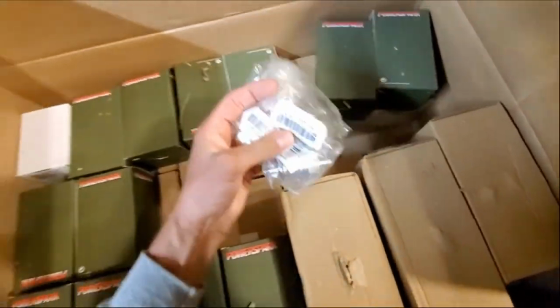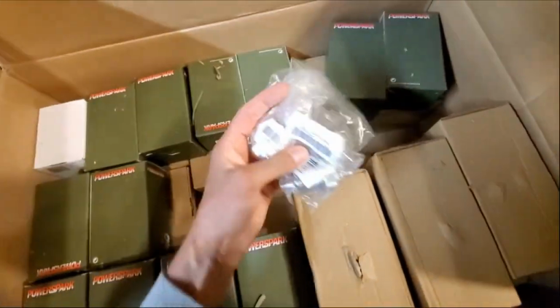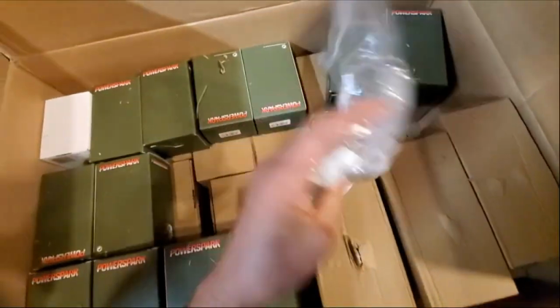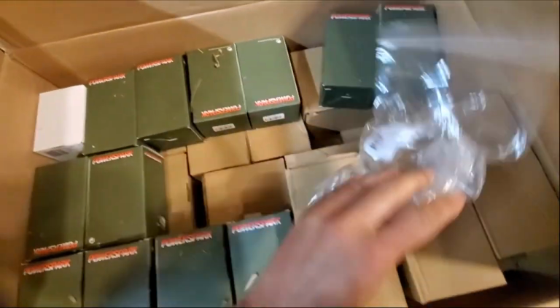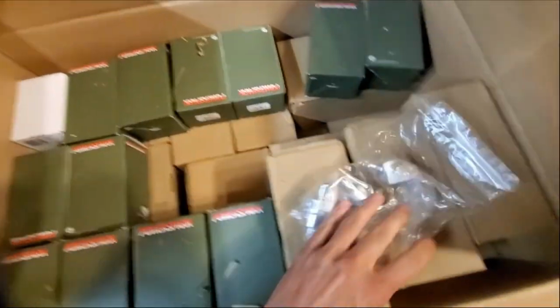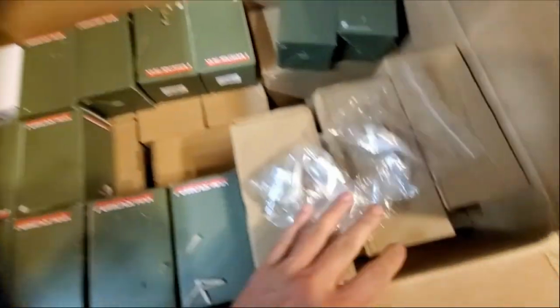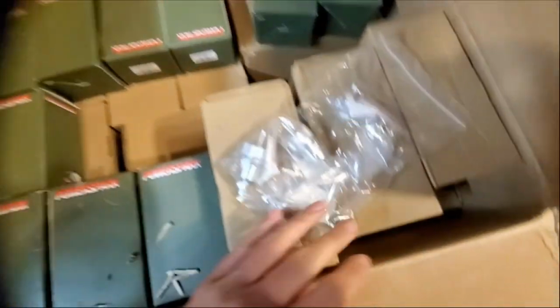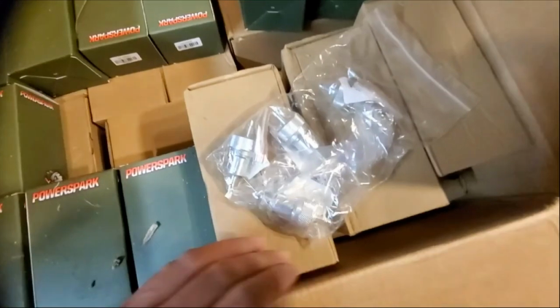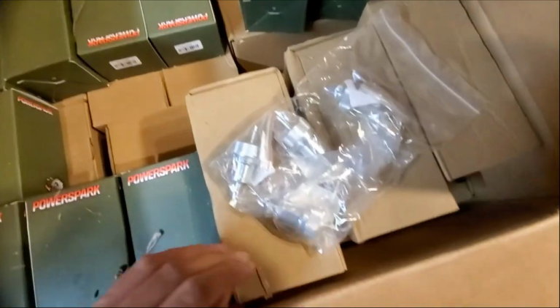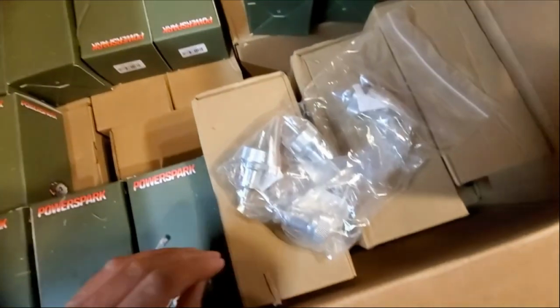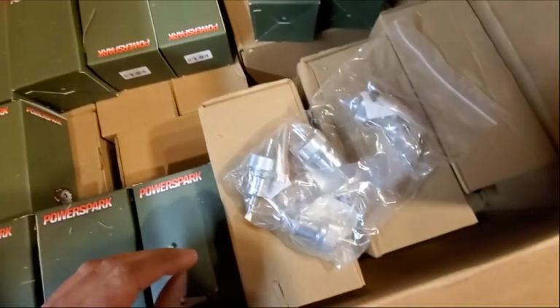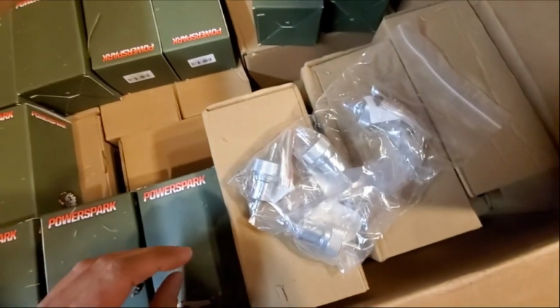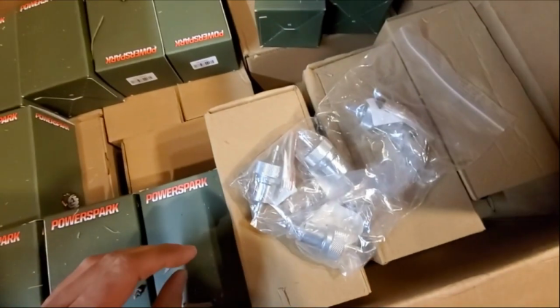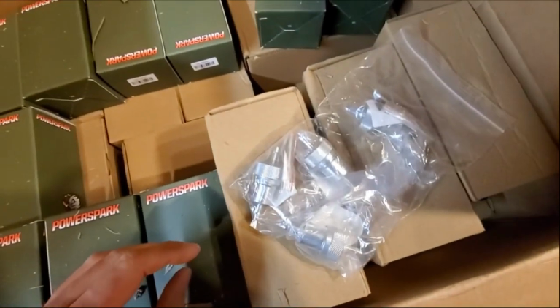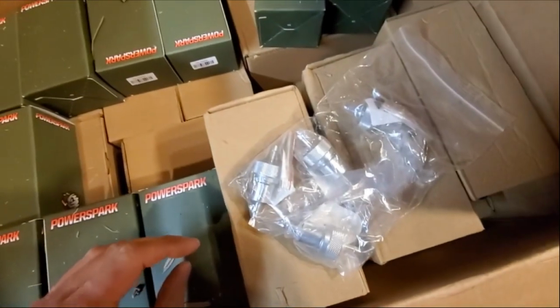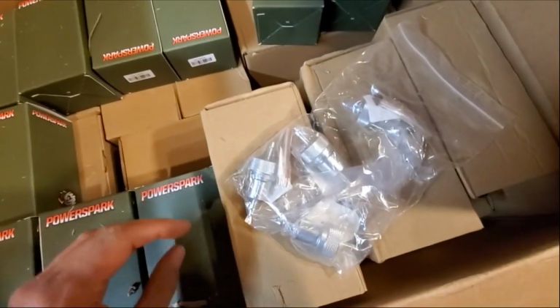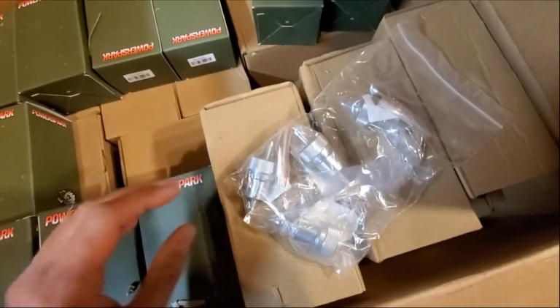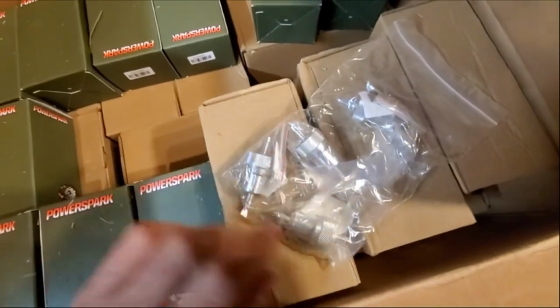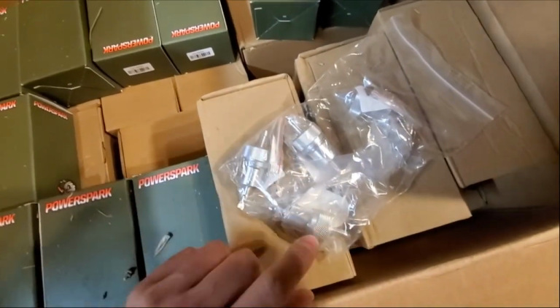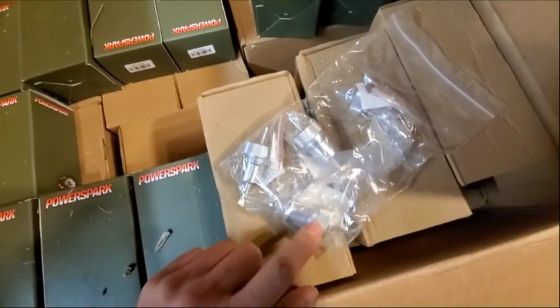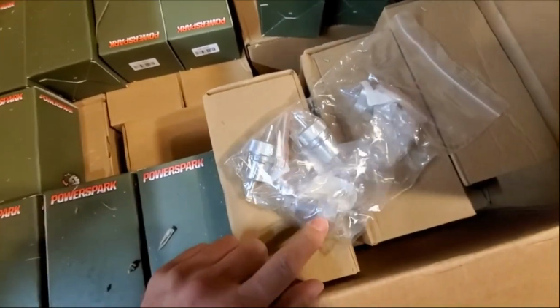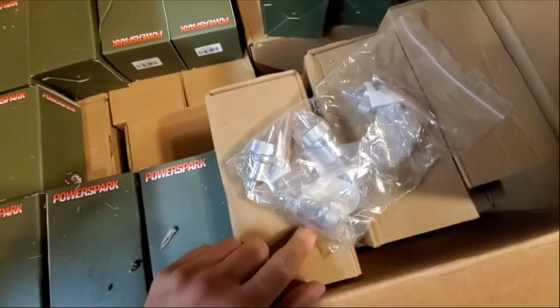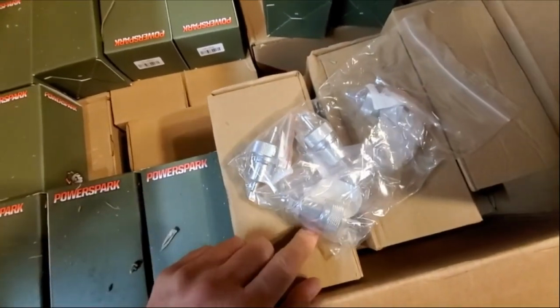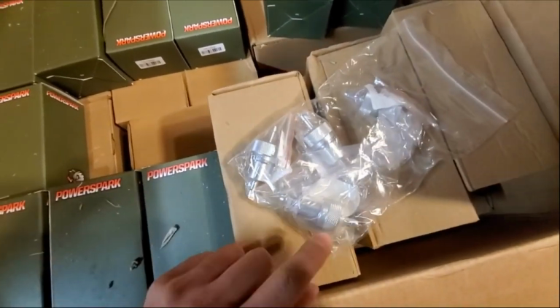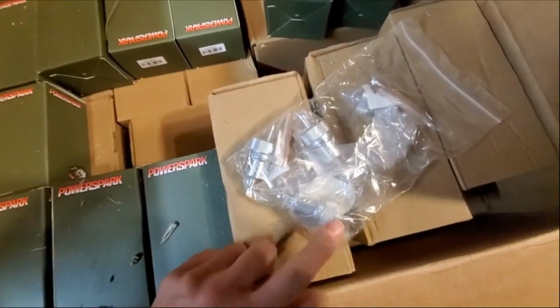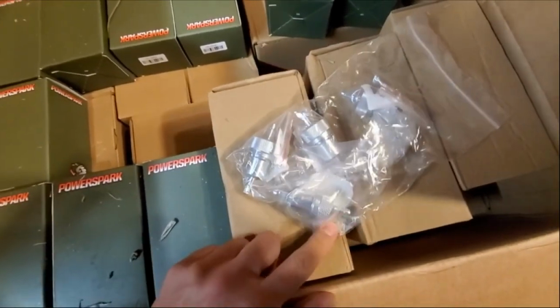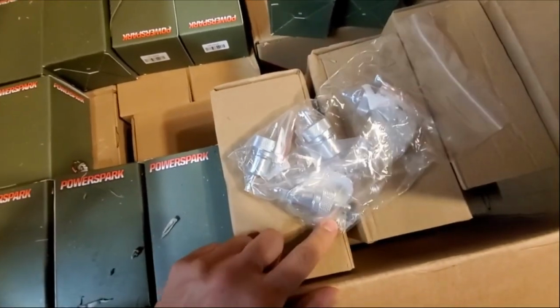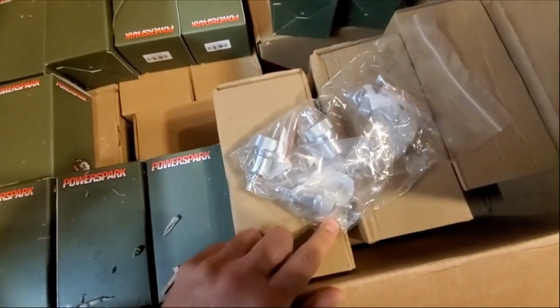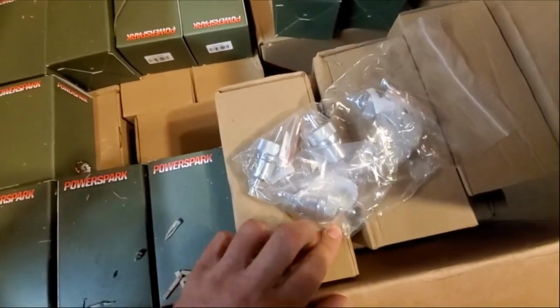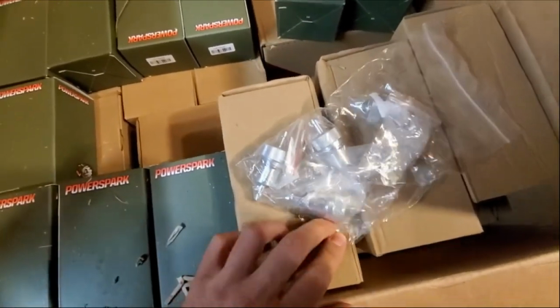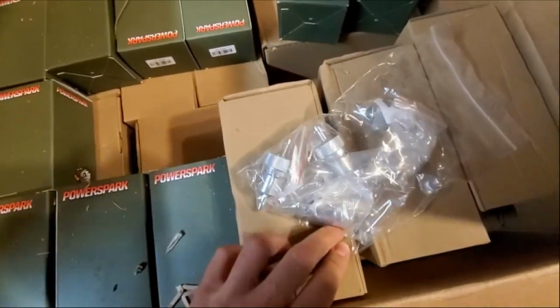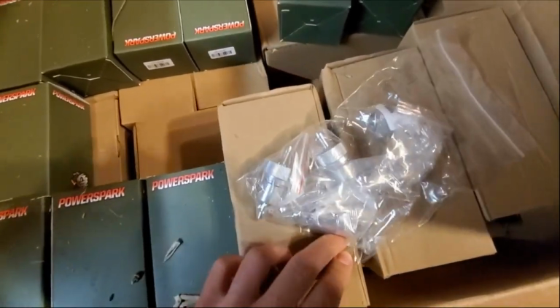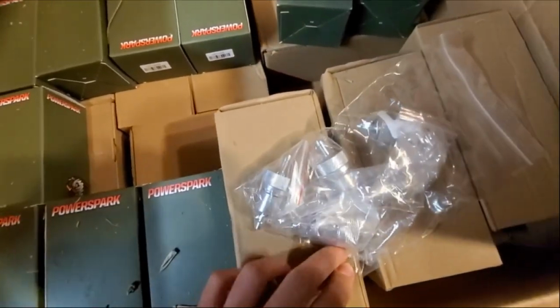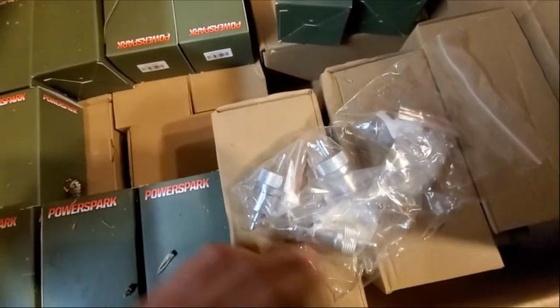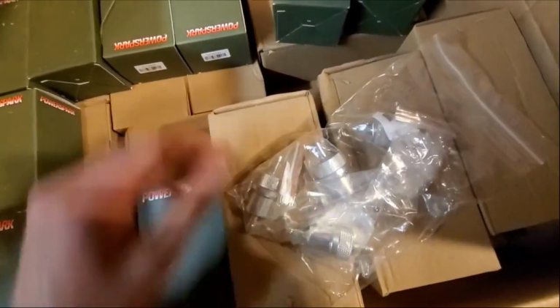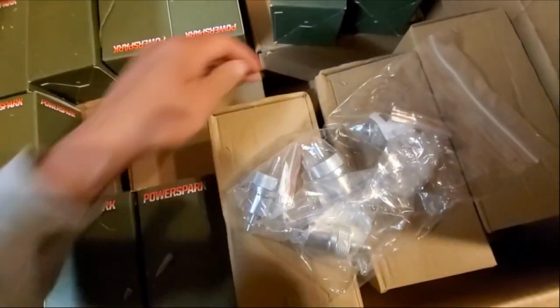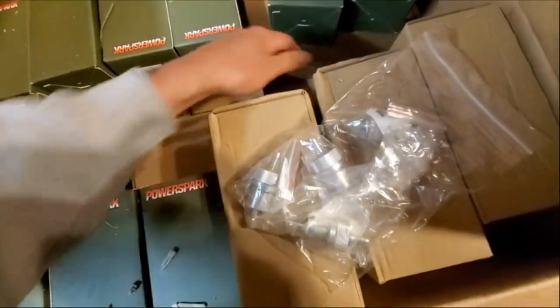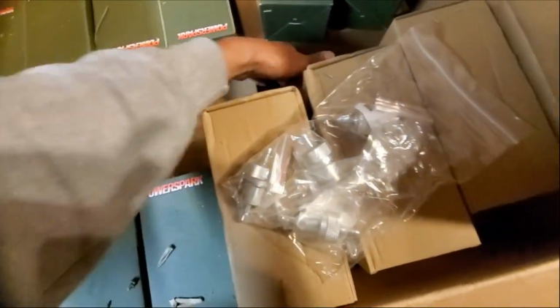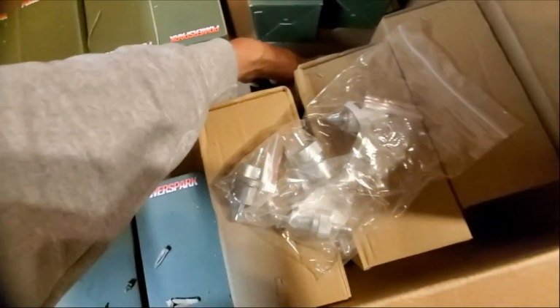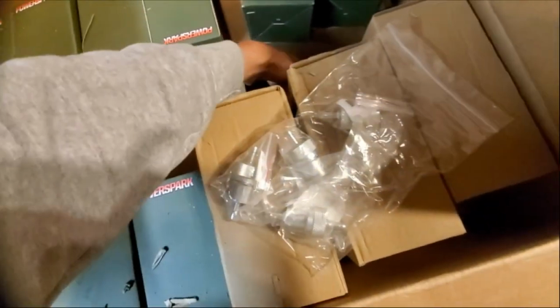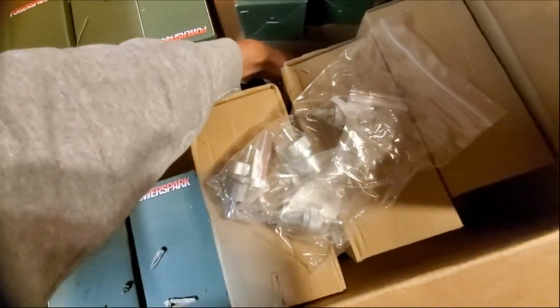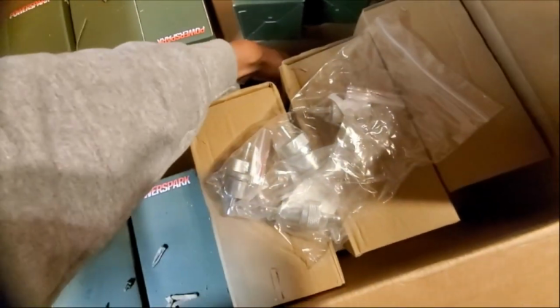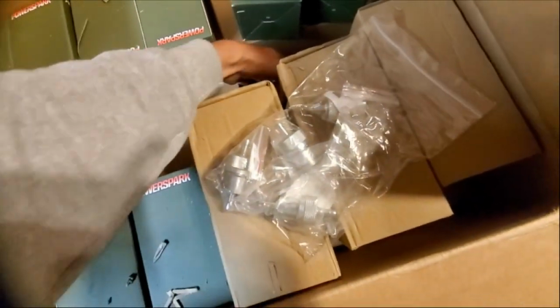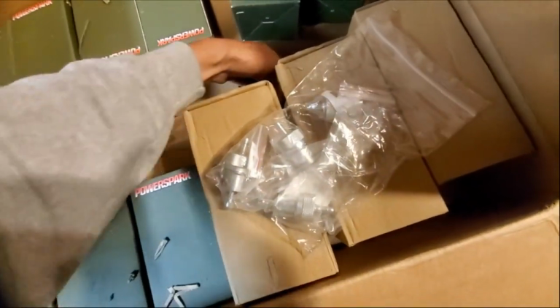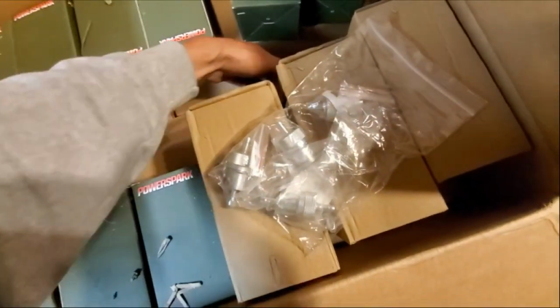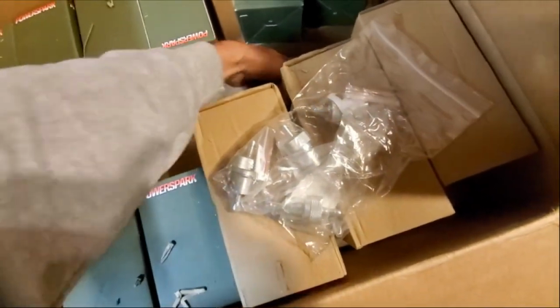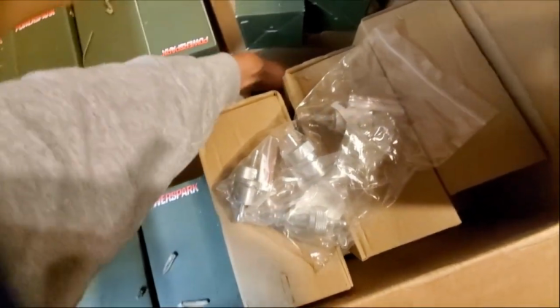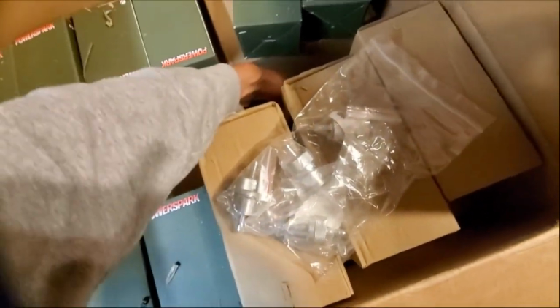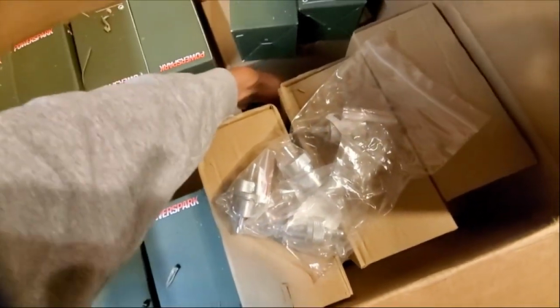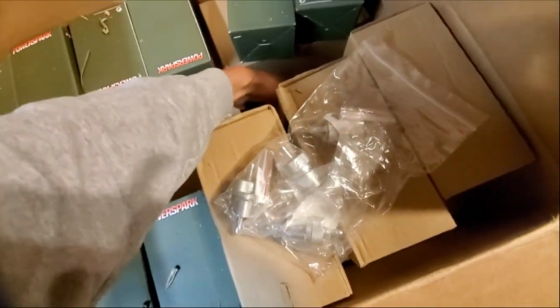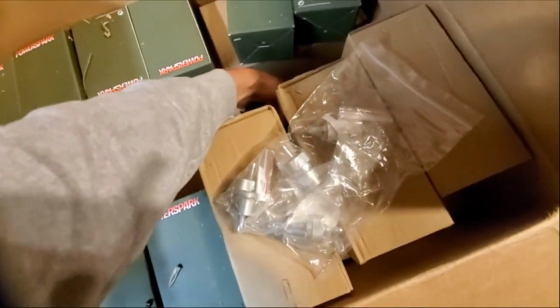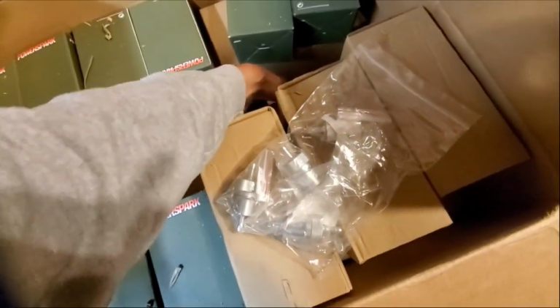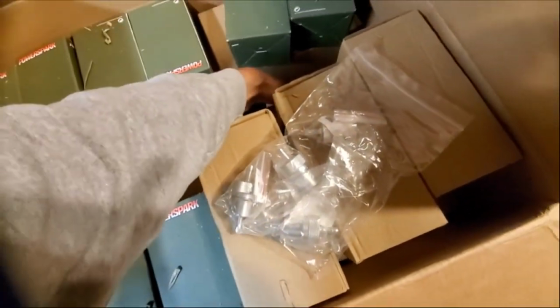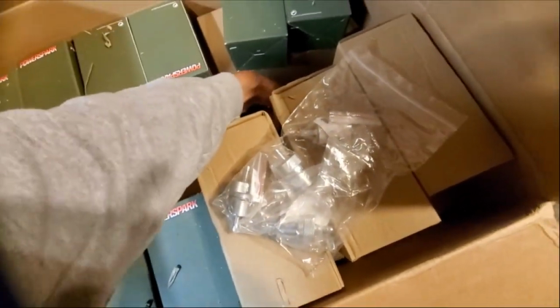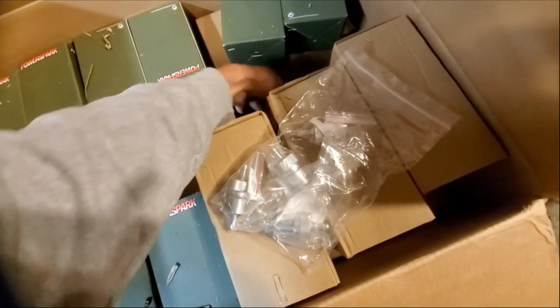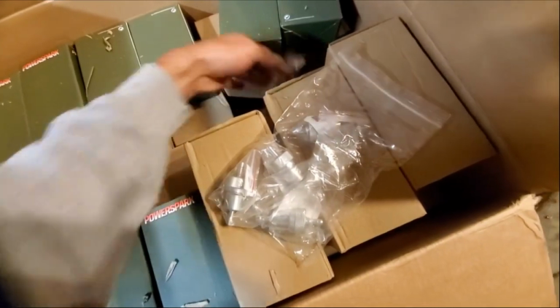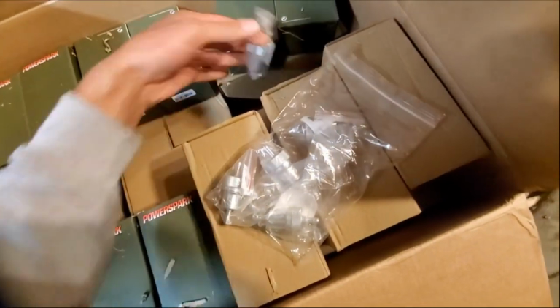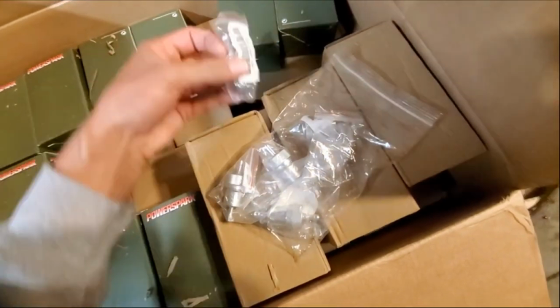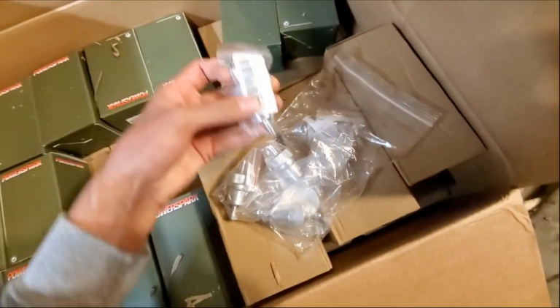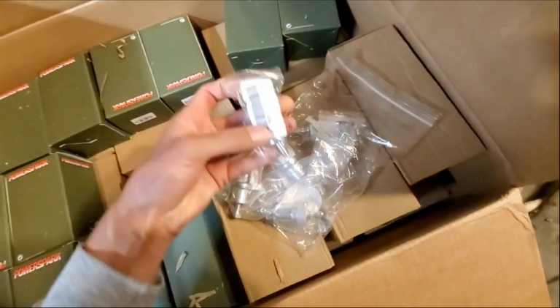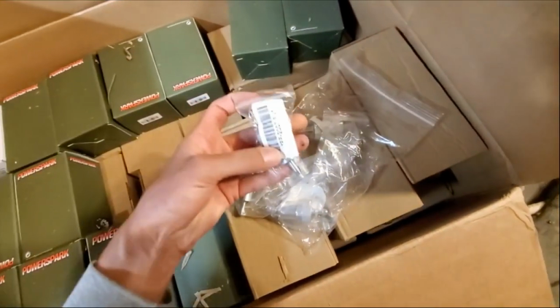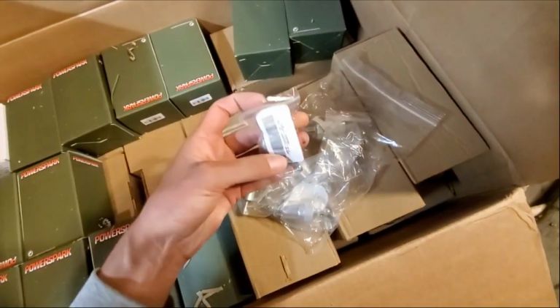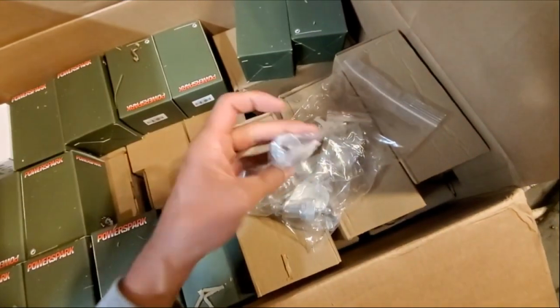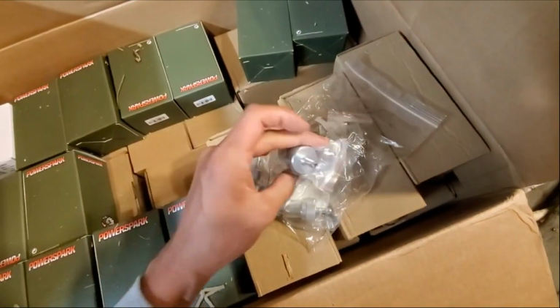I also picked up some of their fuel filters. These are the 16 millimeter ones with a 40 micron mesh filter inside. I think they're pretty cool.